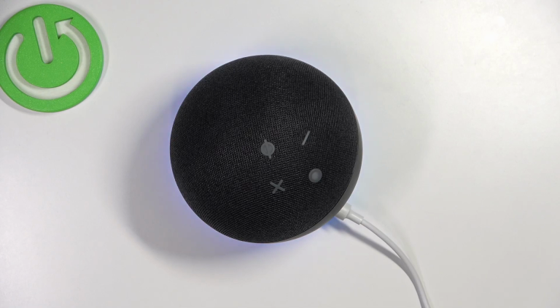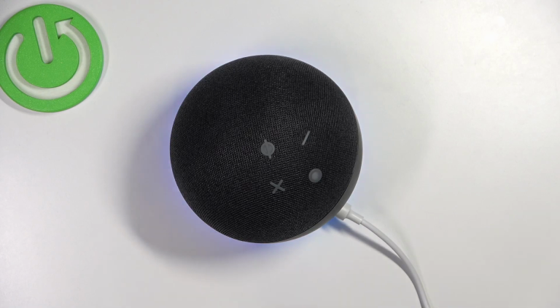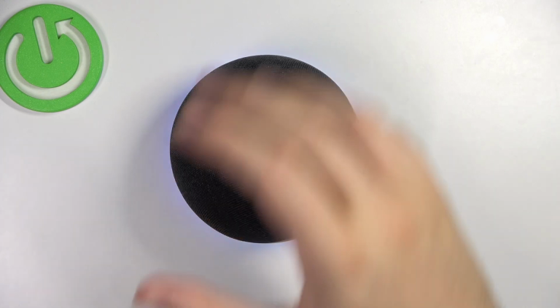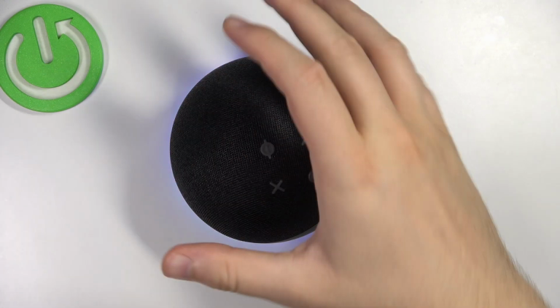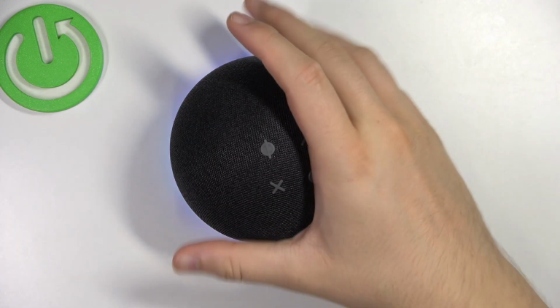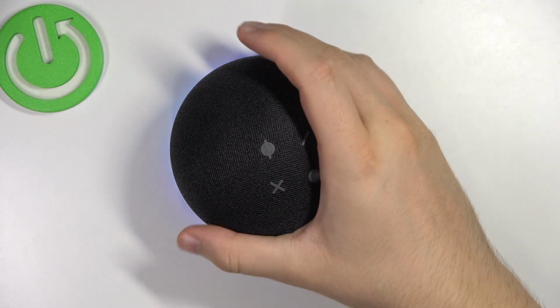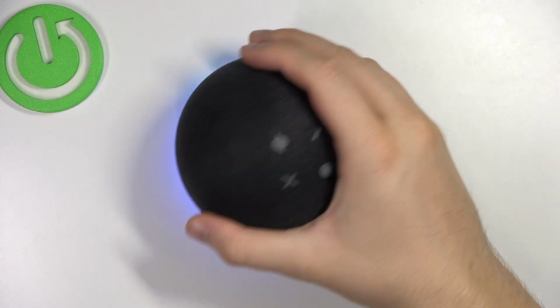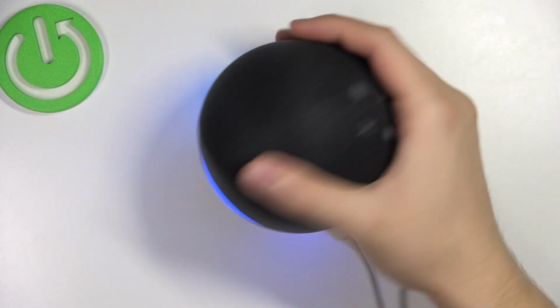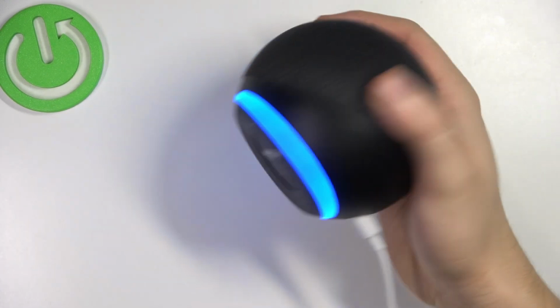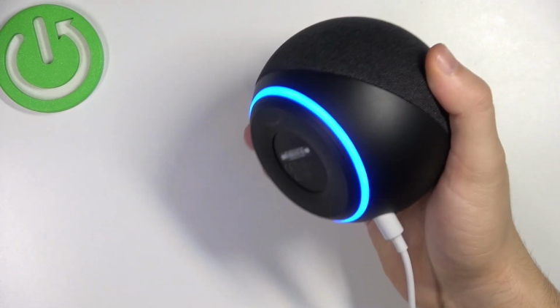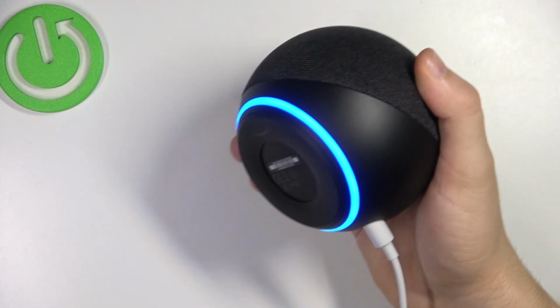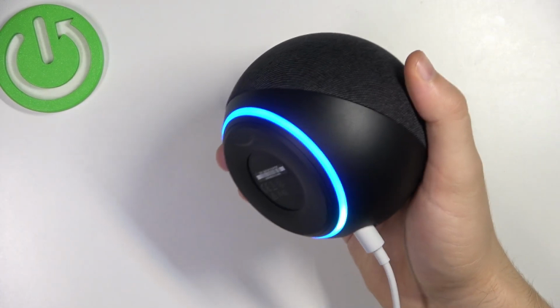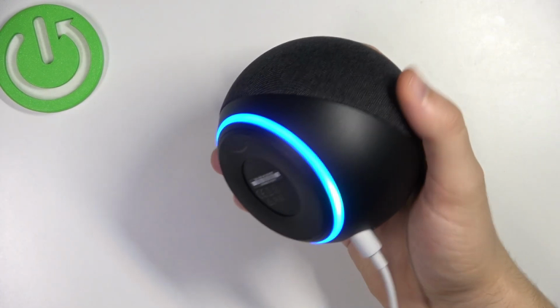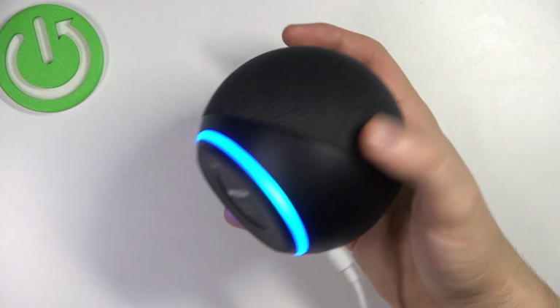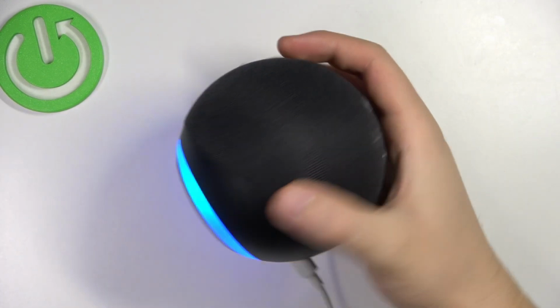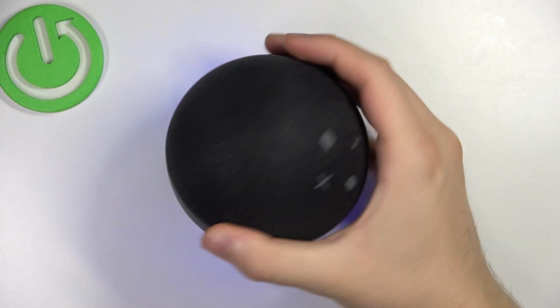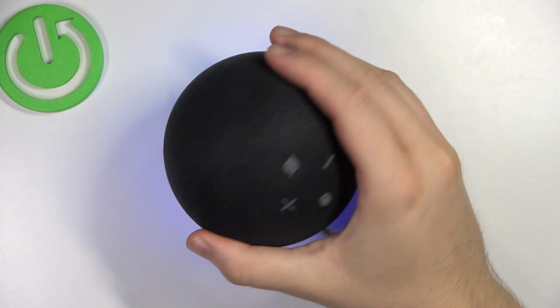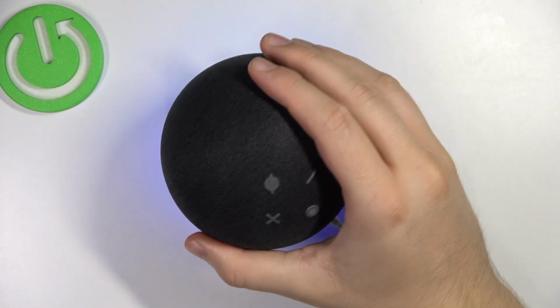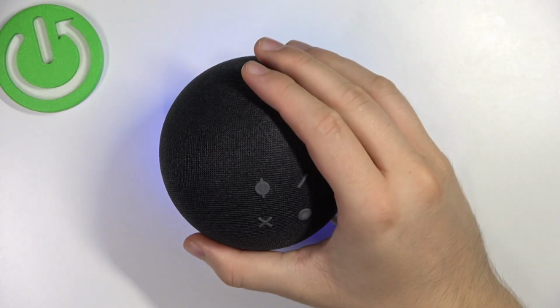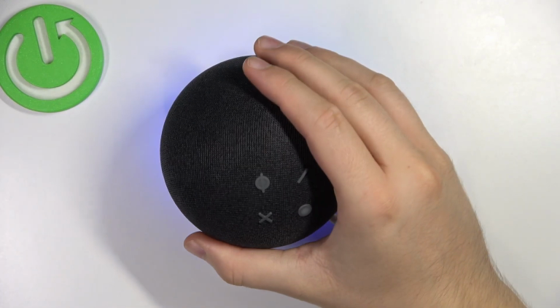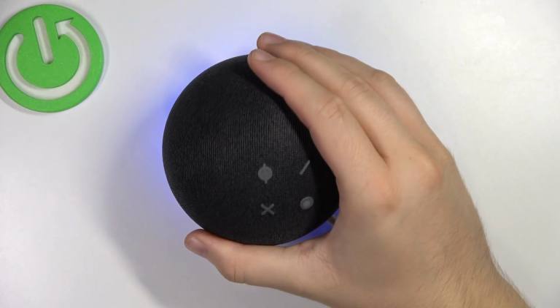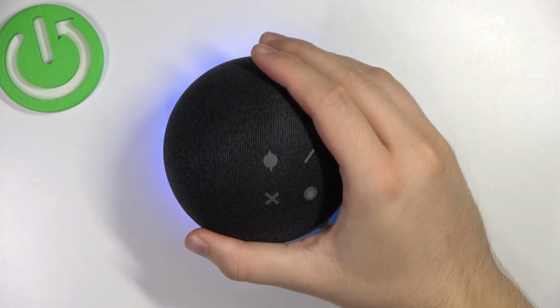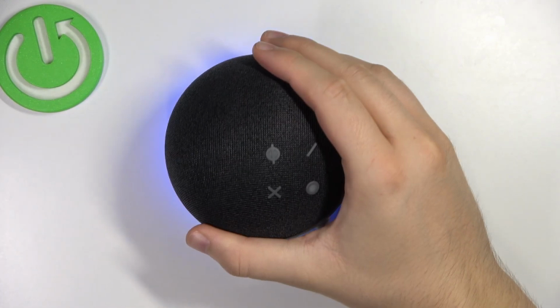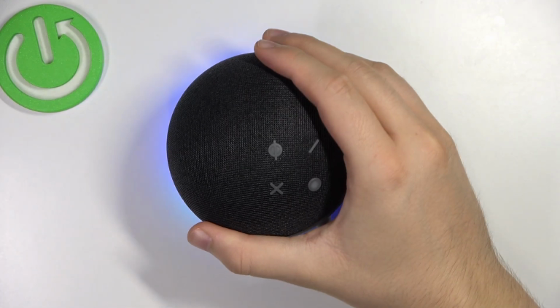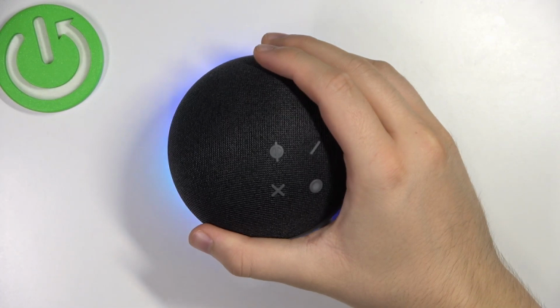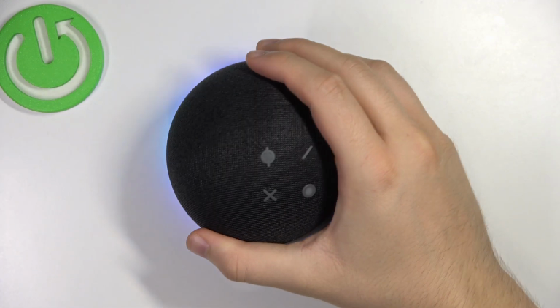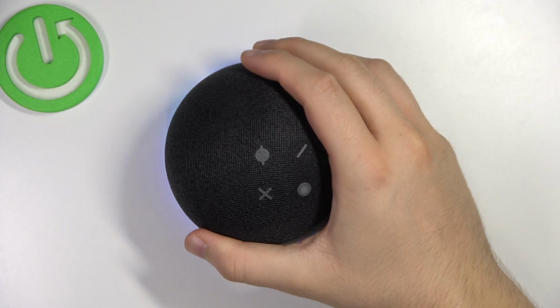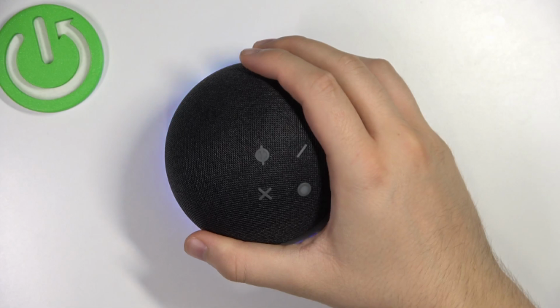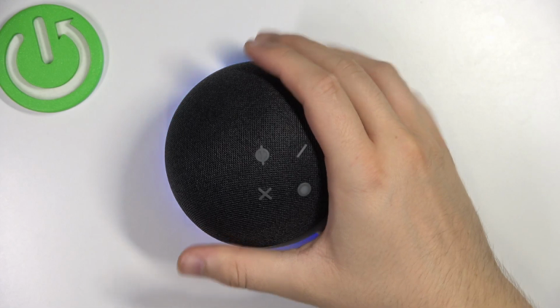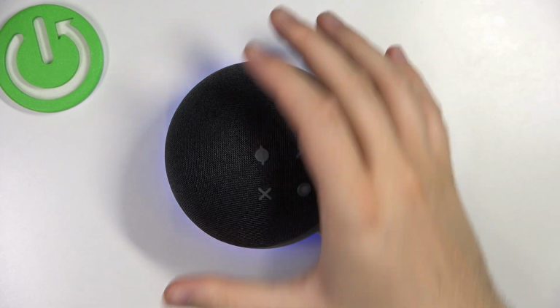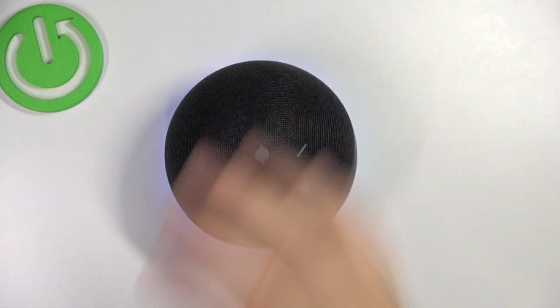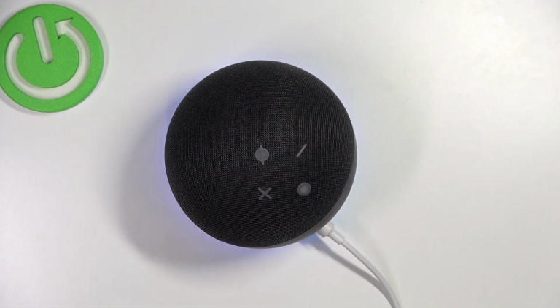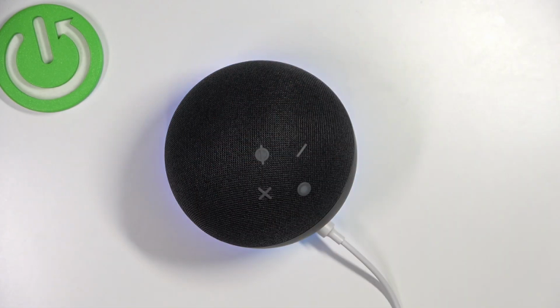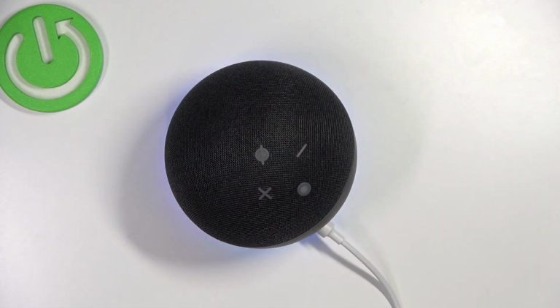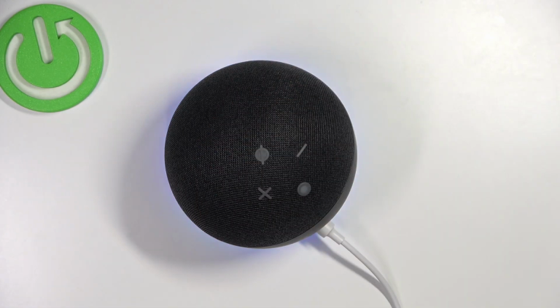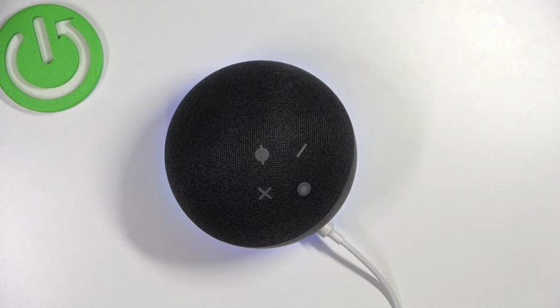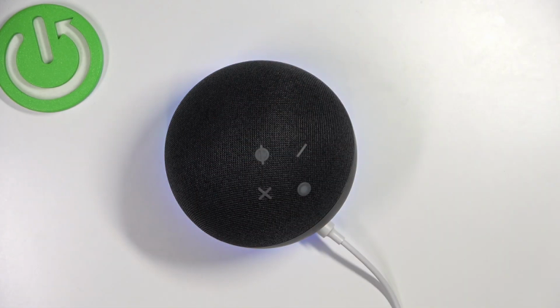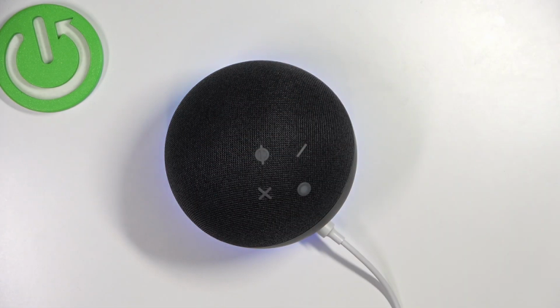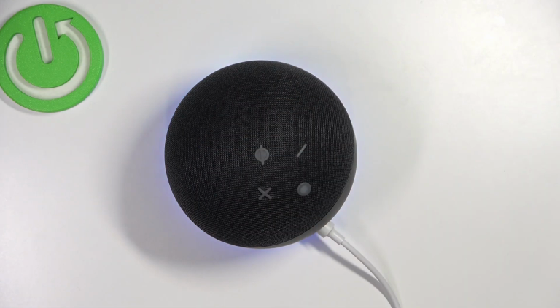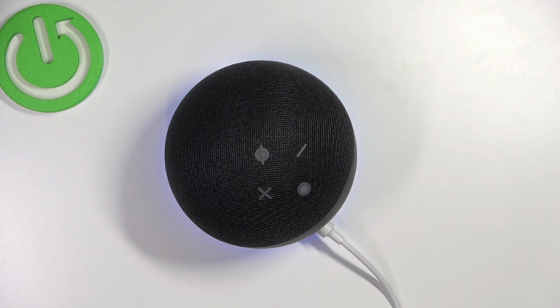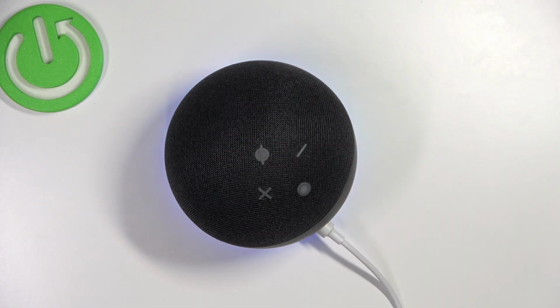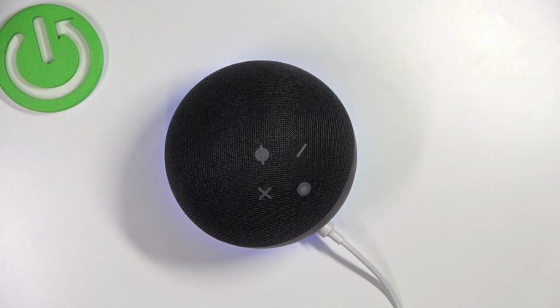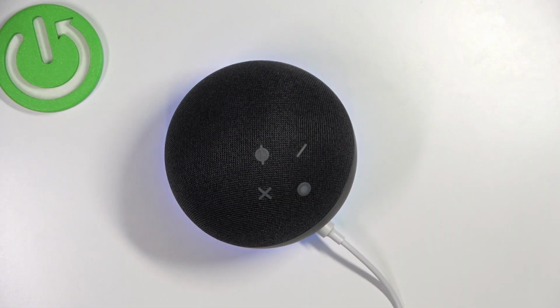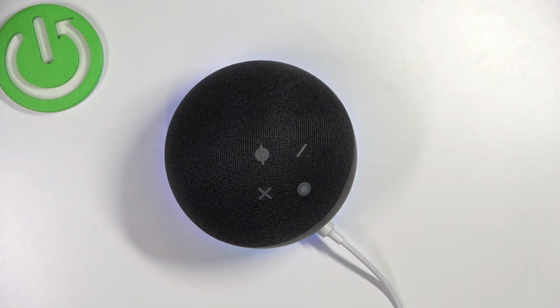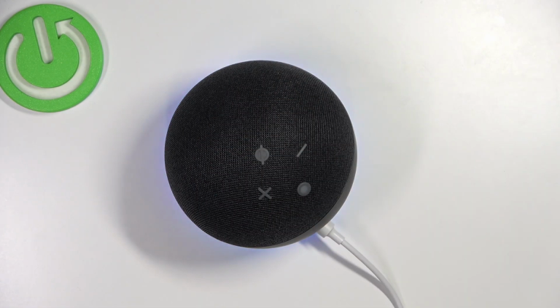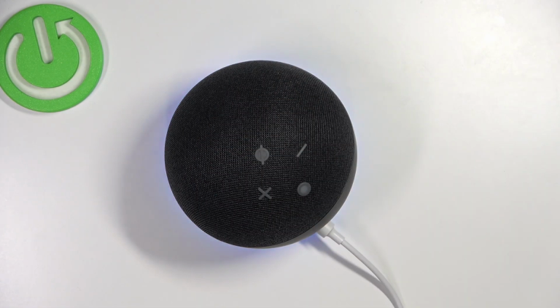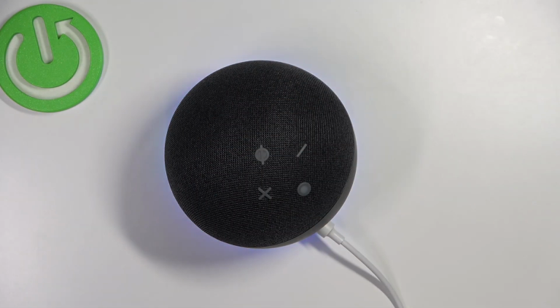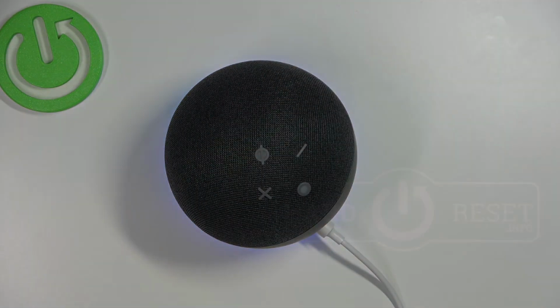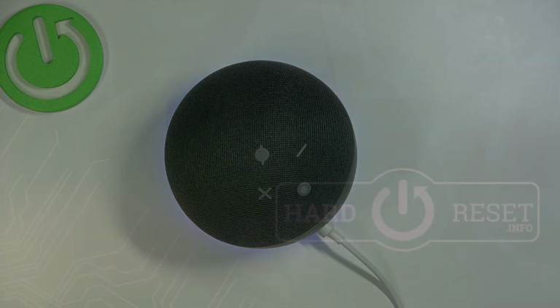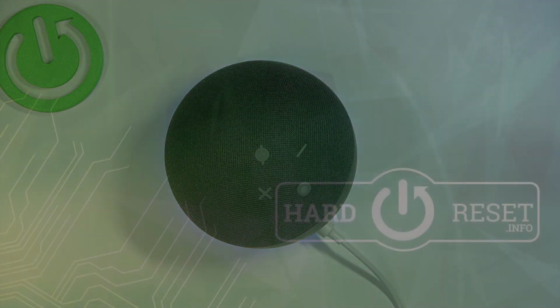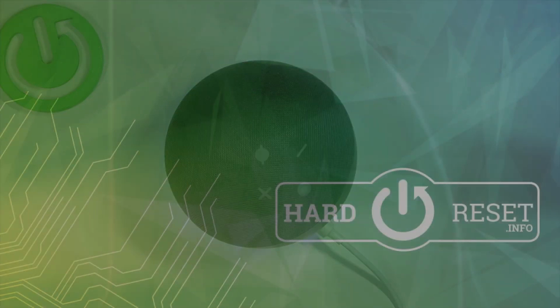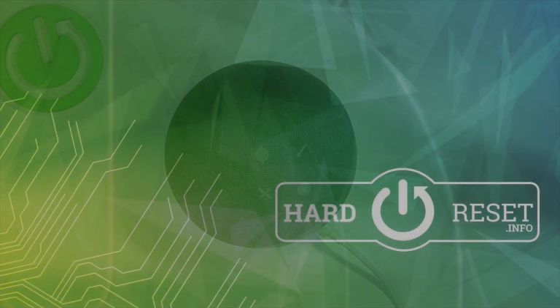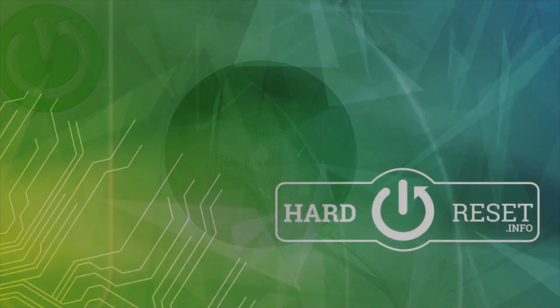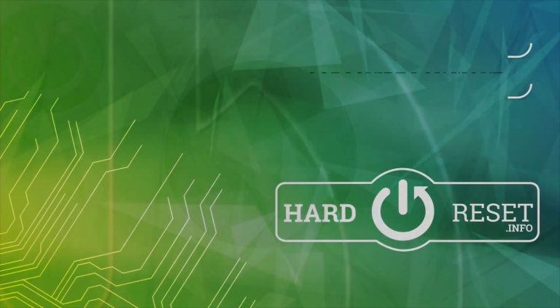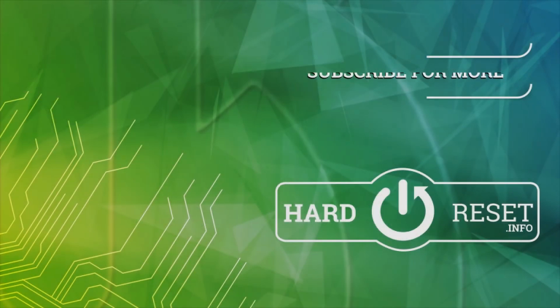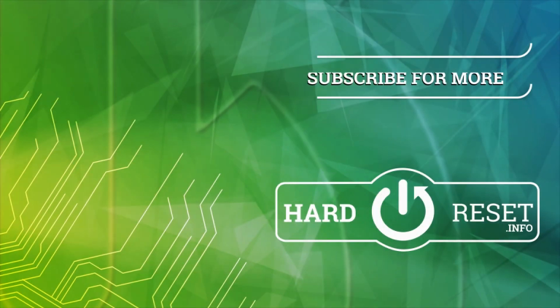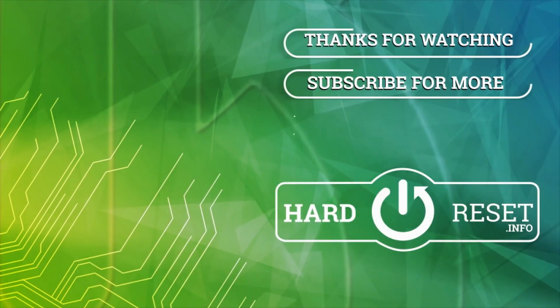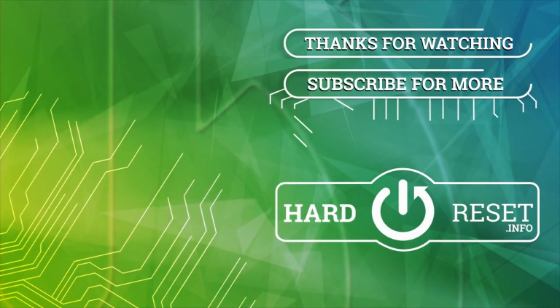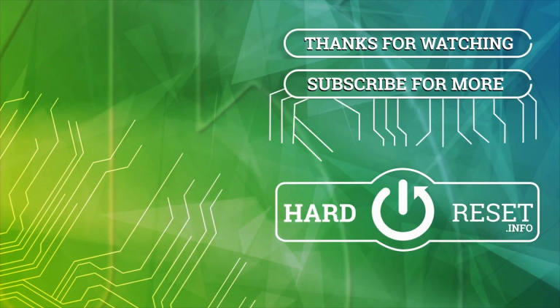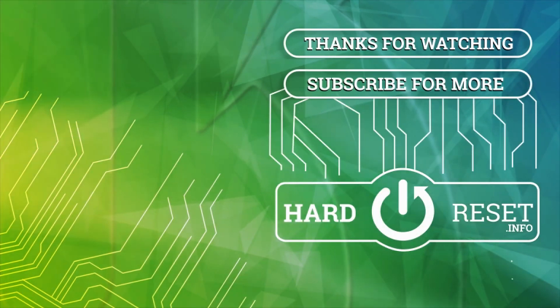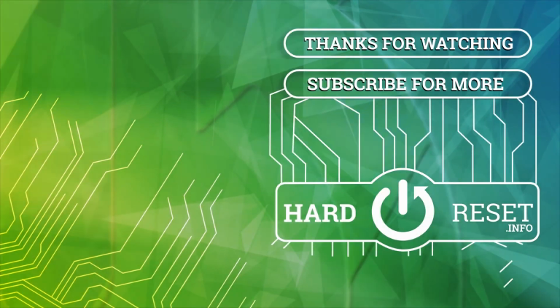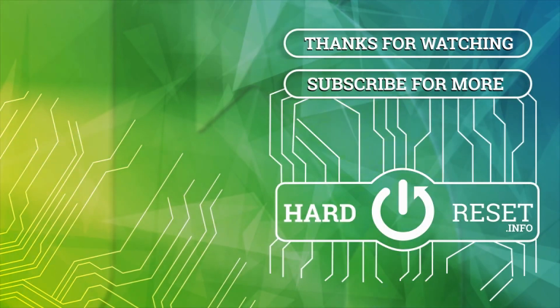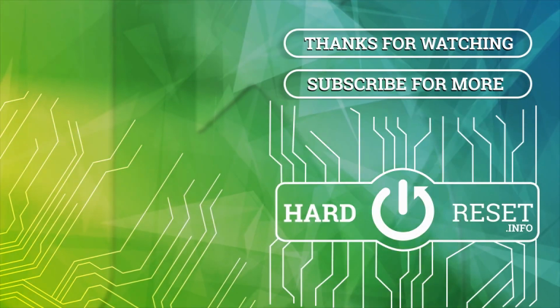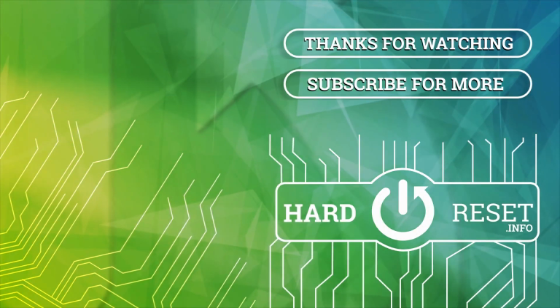And that's the reset of this device. If you find this video helpful, just remember to leave a like, comment, and subscribe.